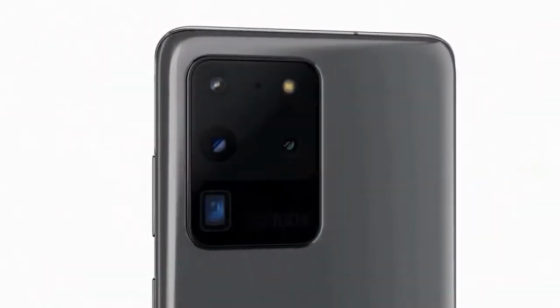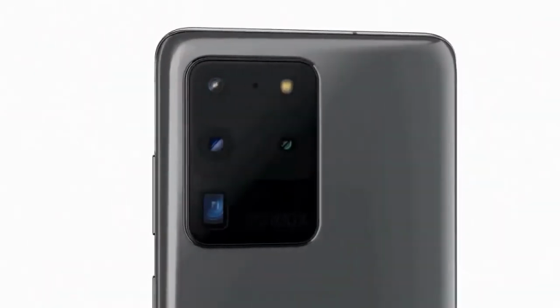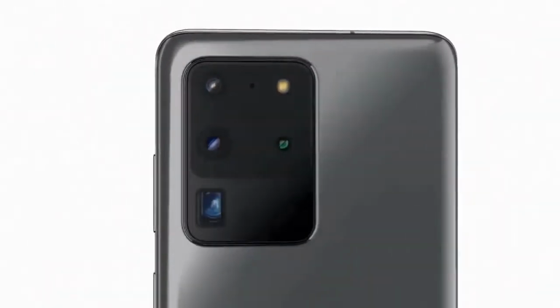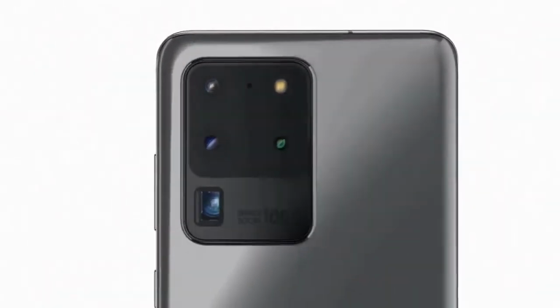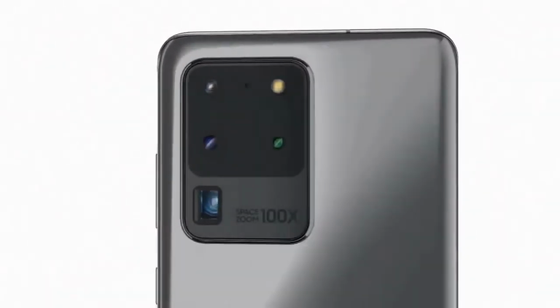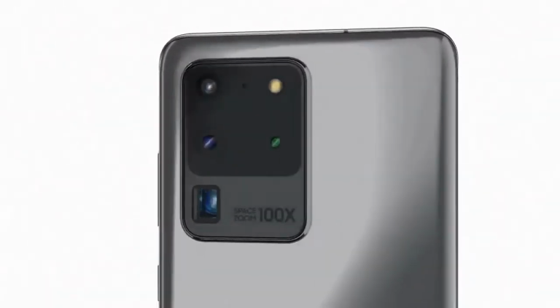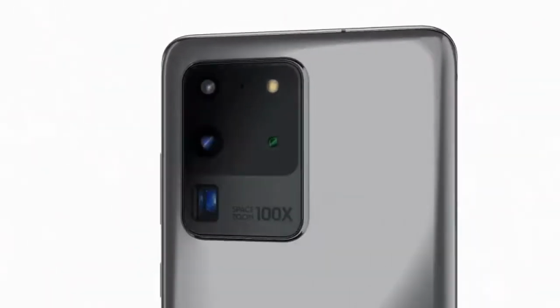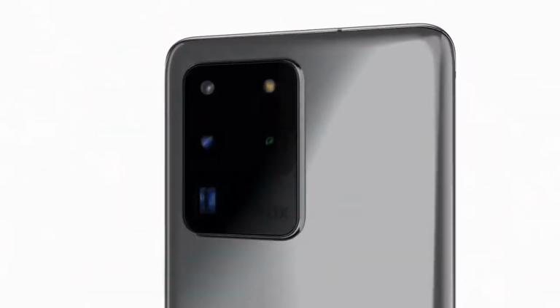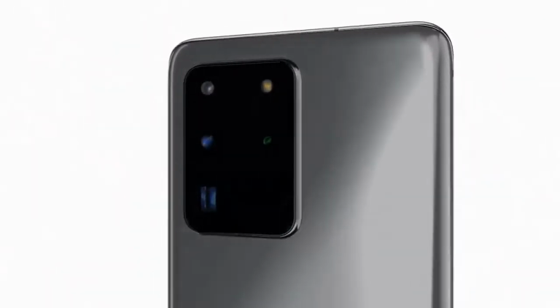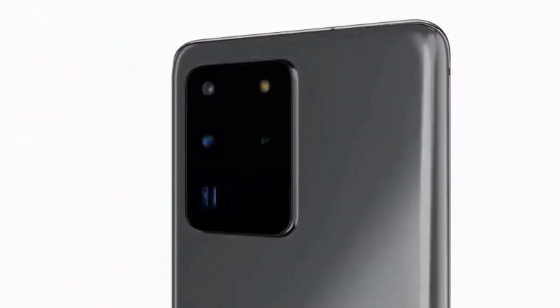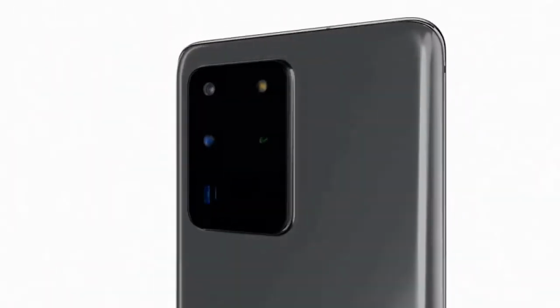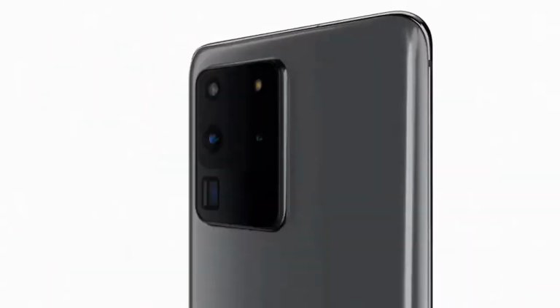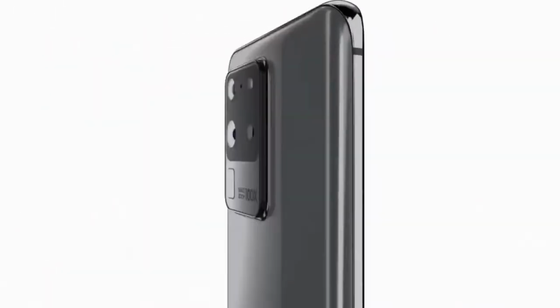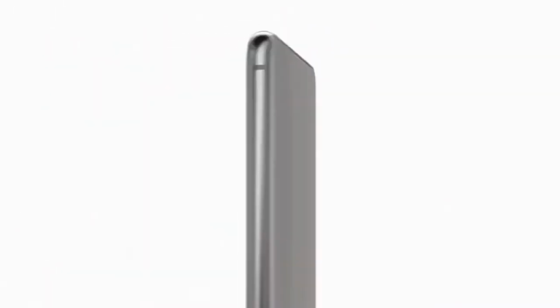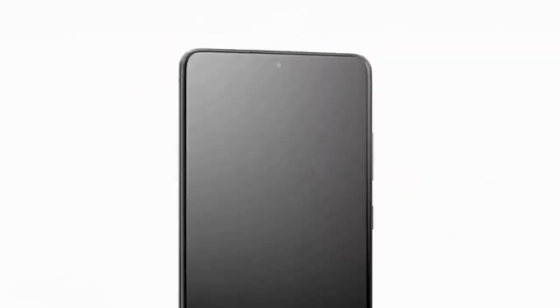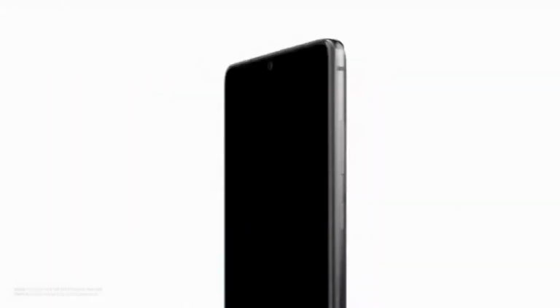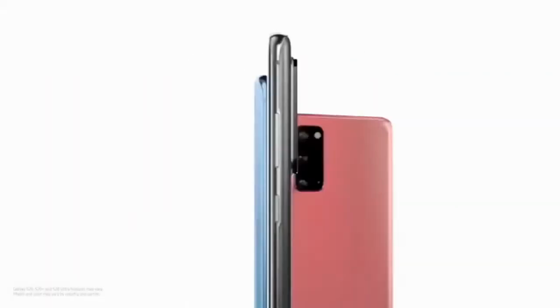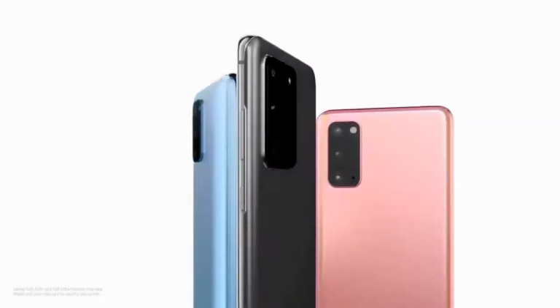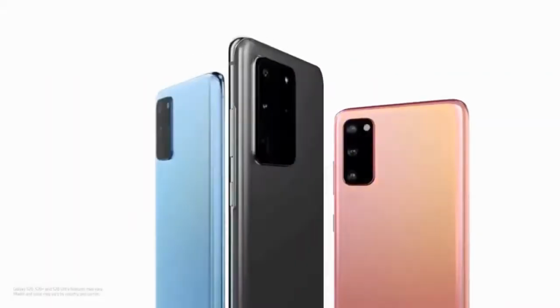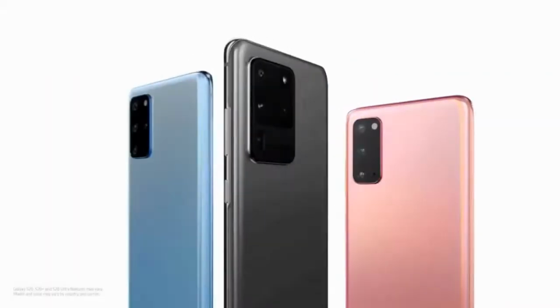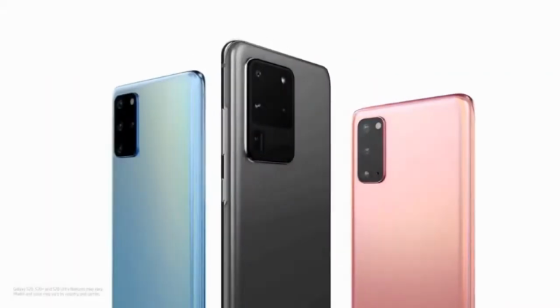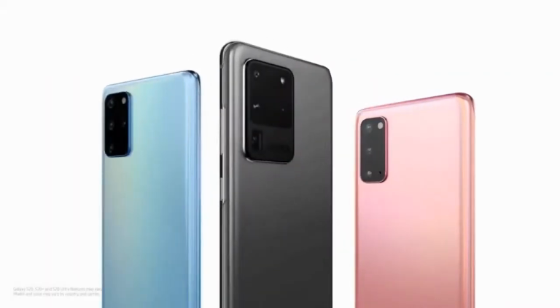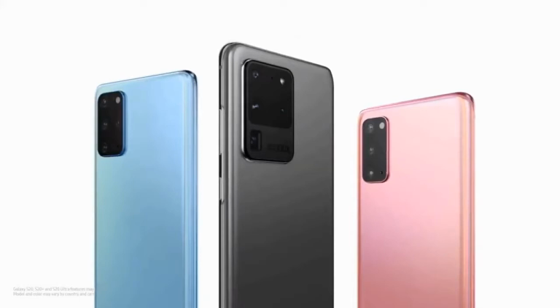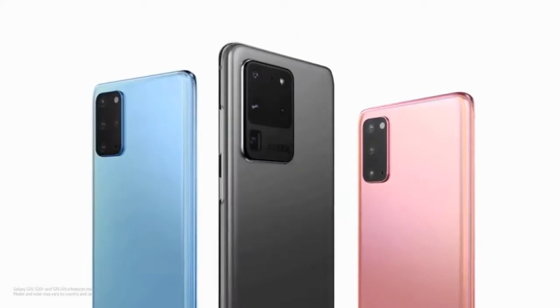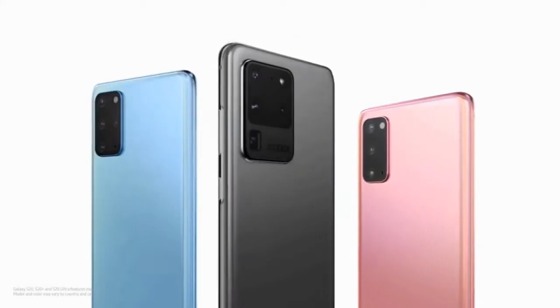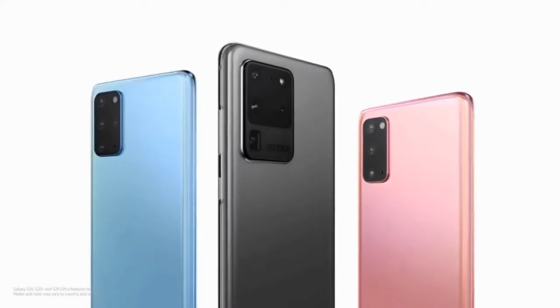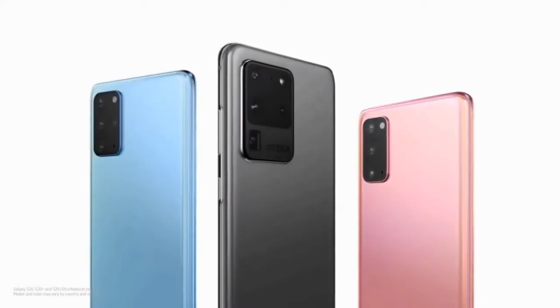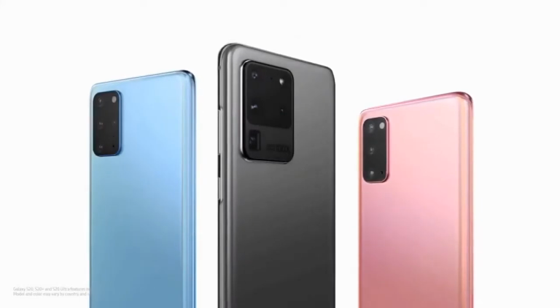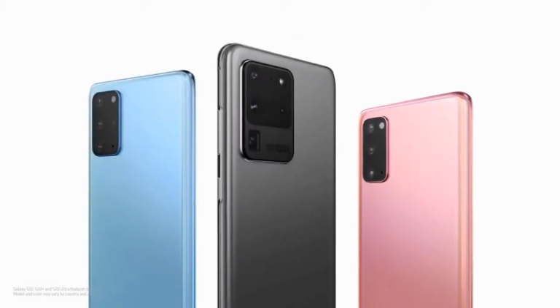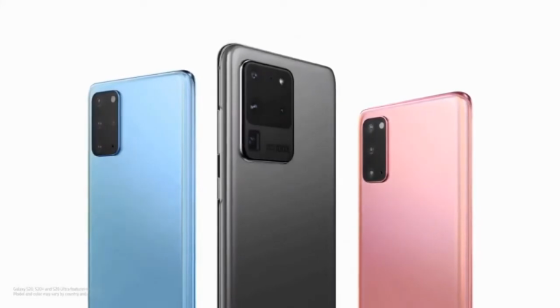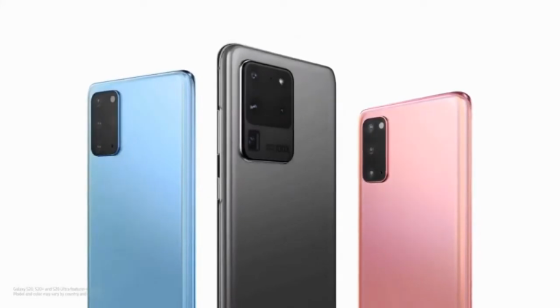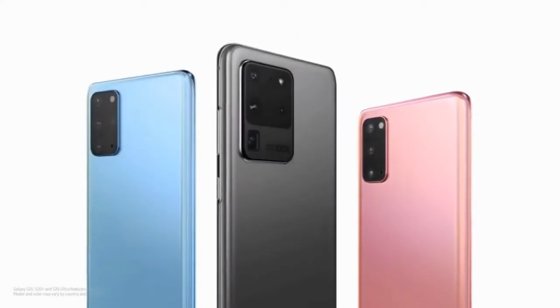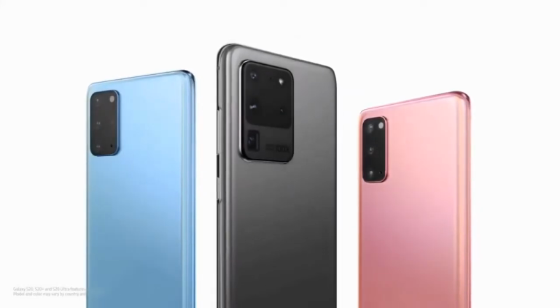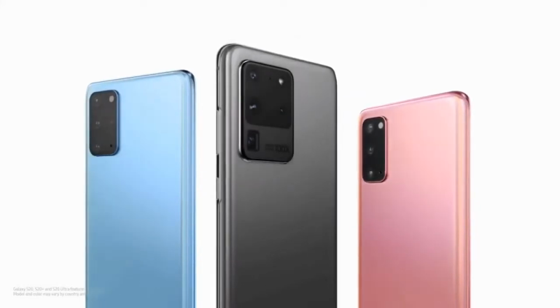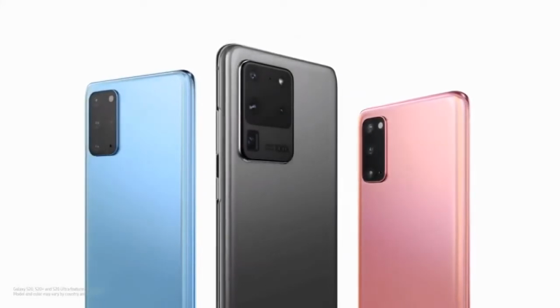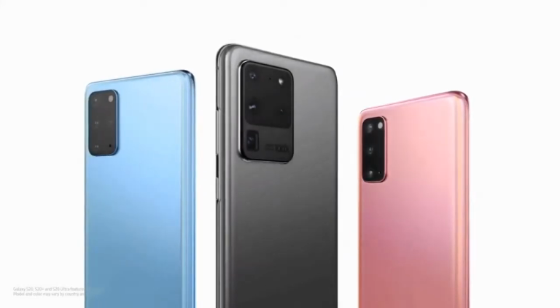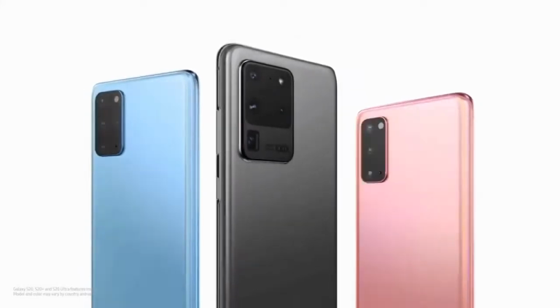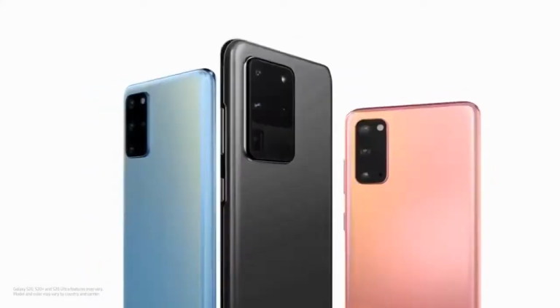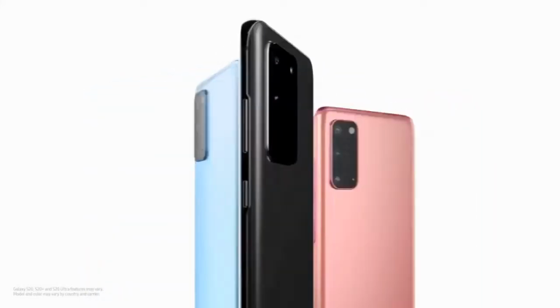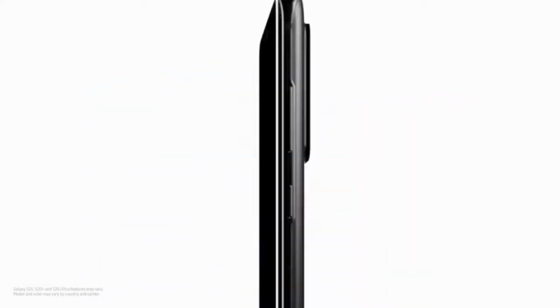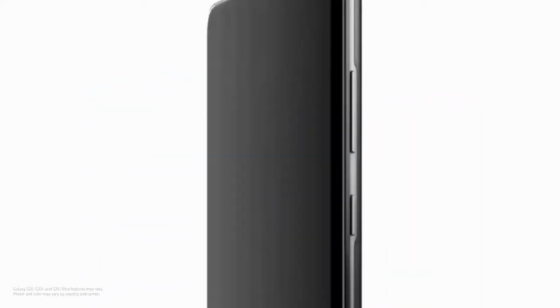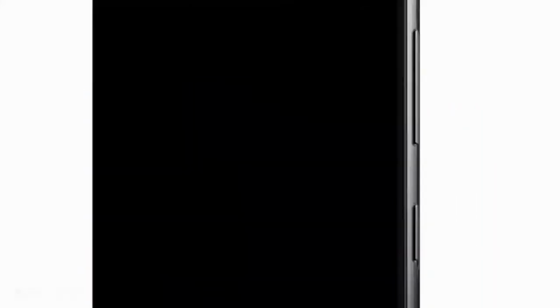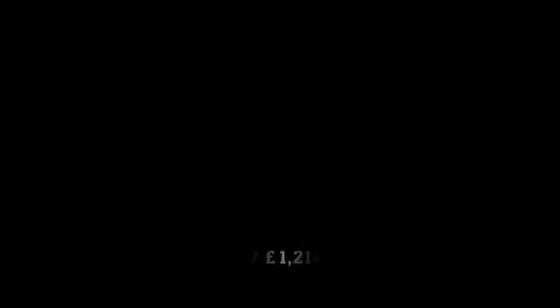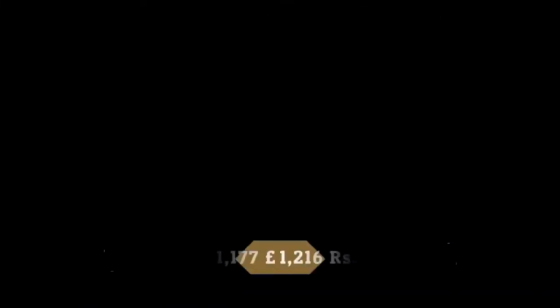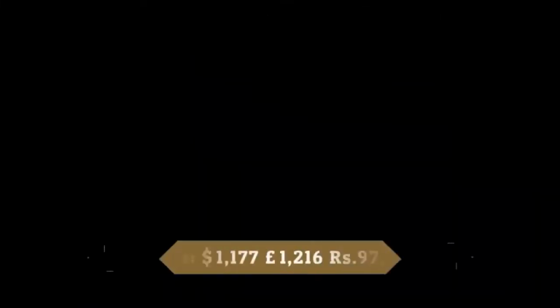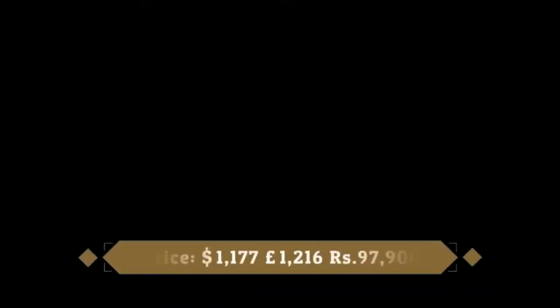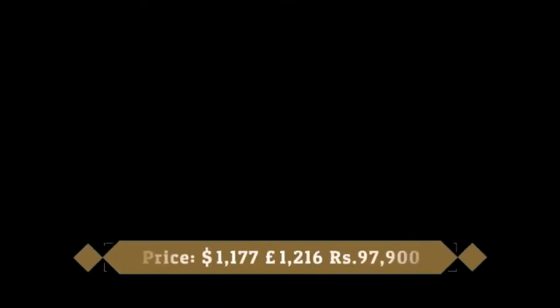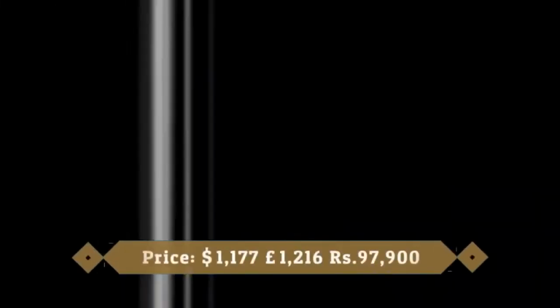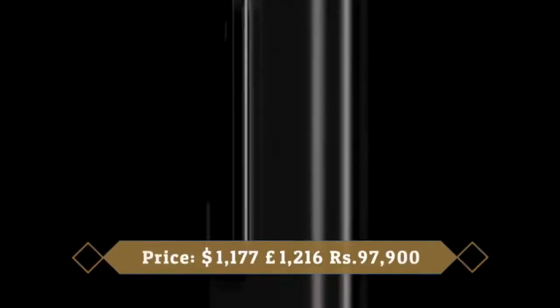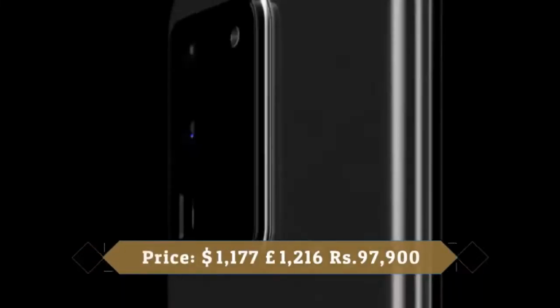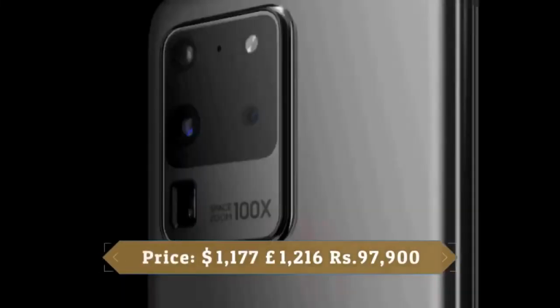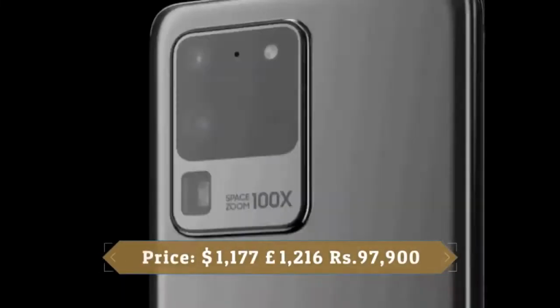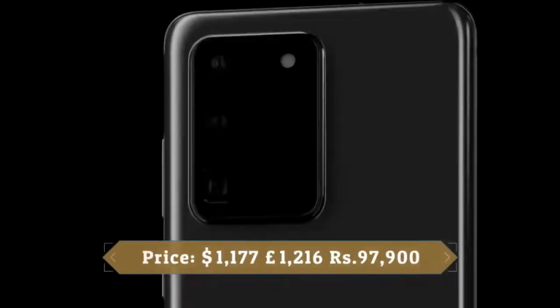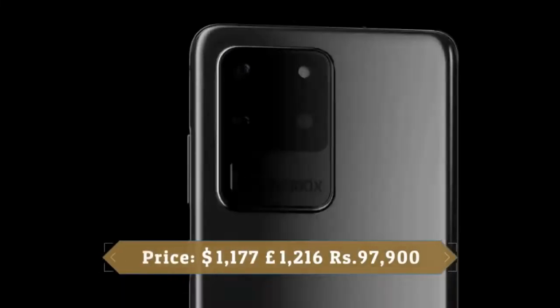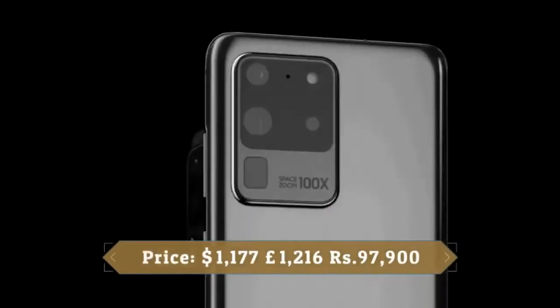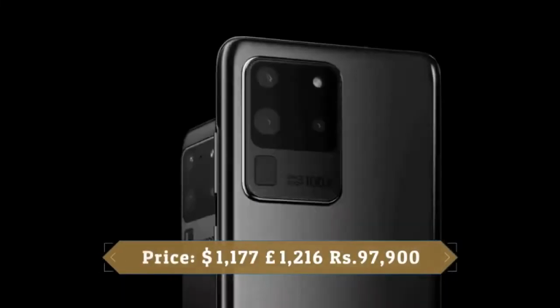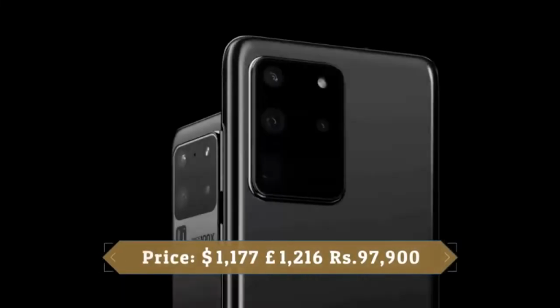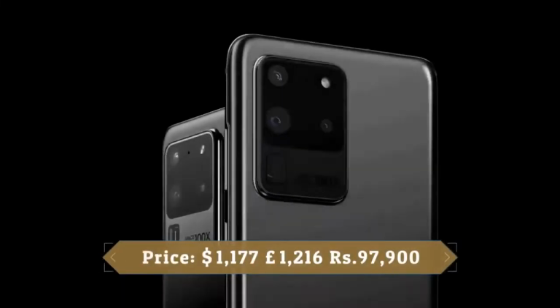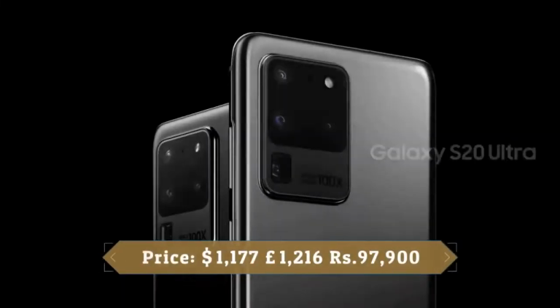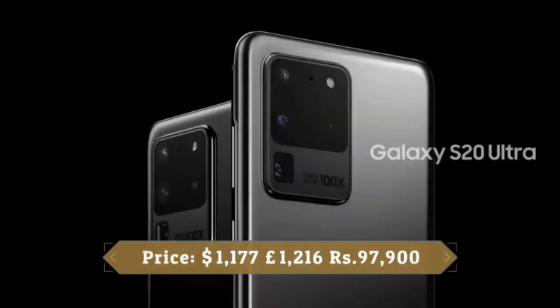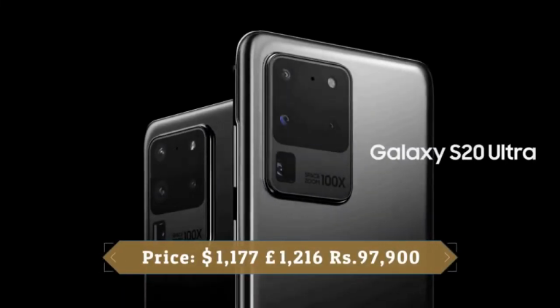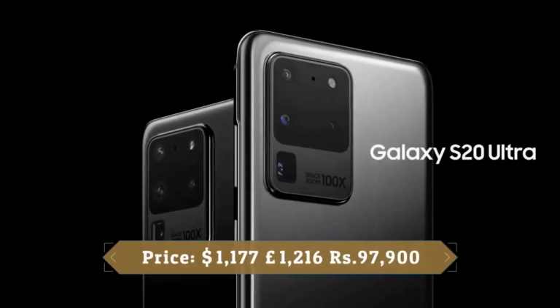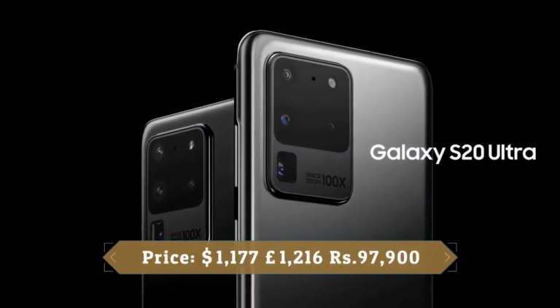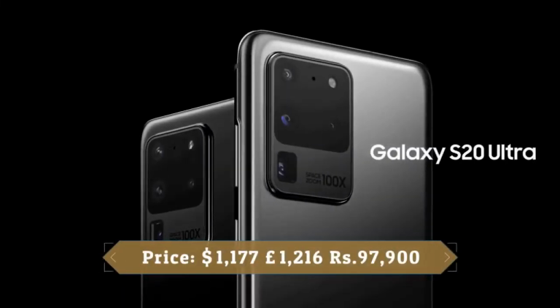Samsung Galaxy S20 has a lot of potential. Samsung promised something amazing will happen in 2020, and here it is.